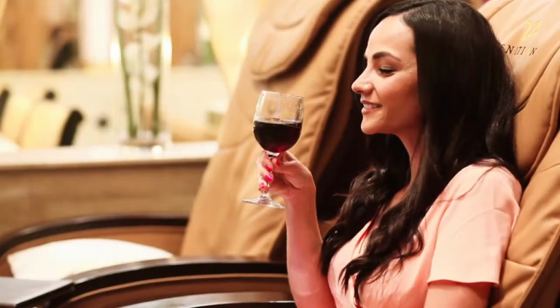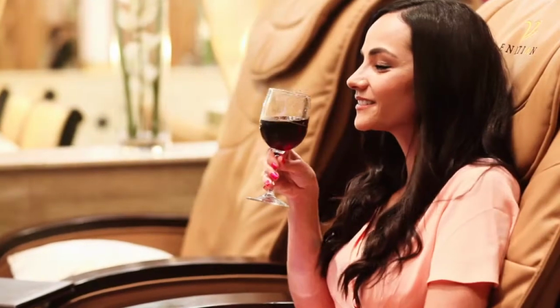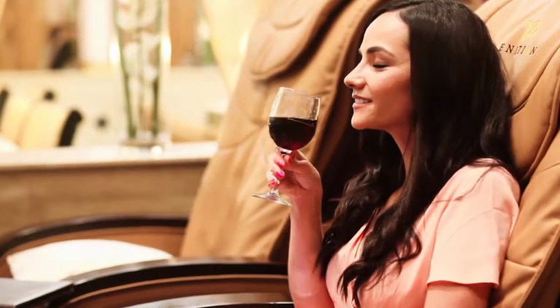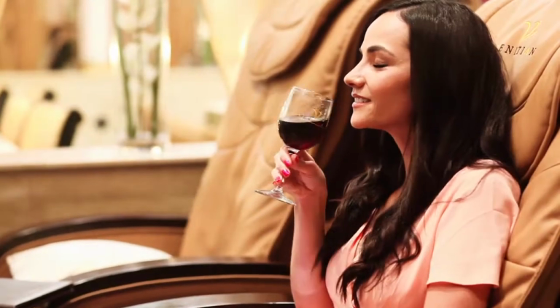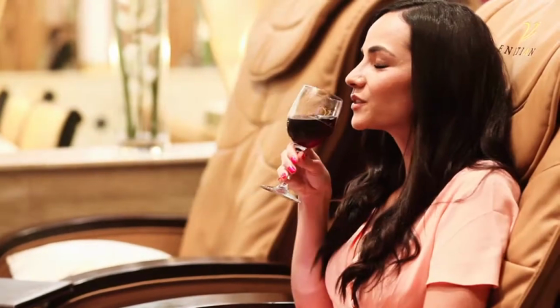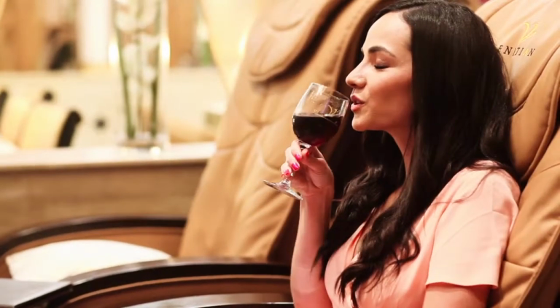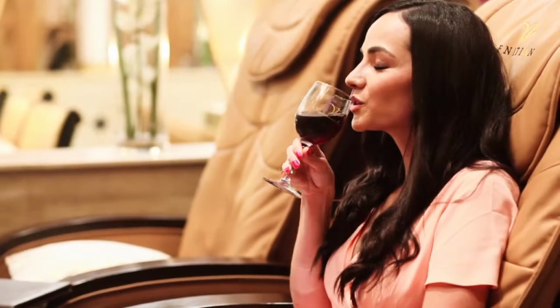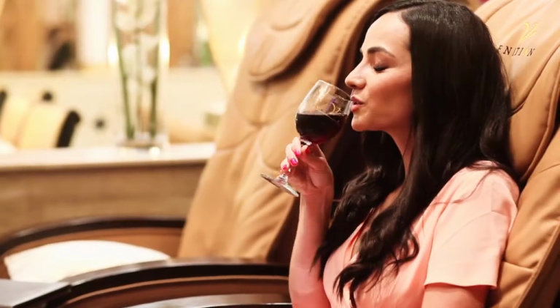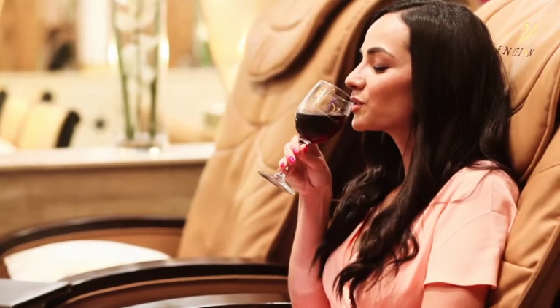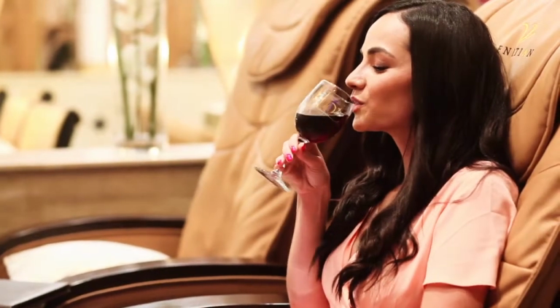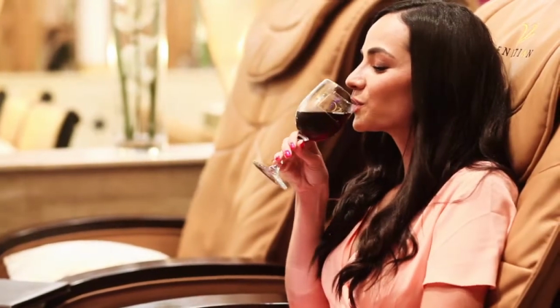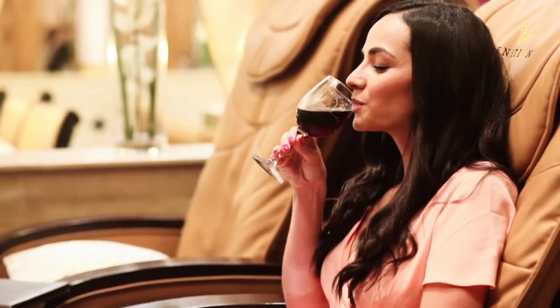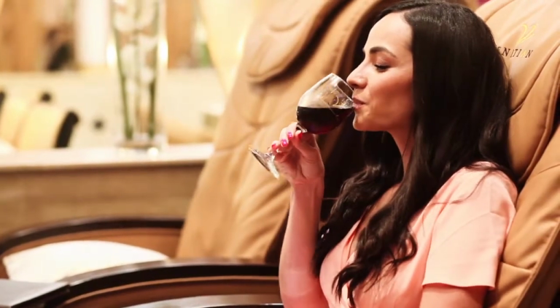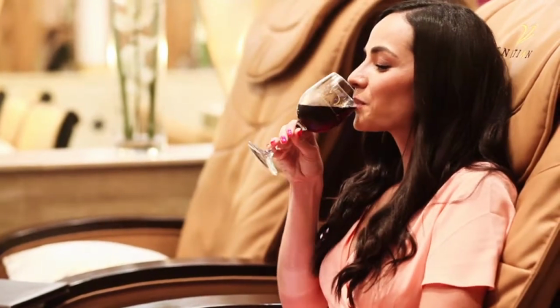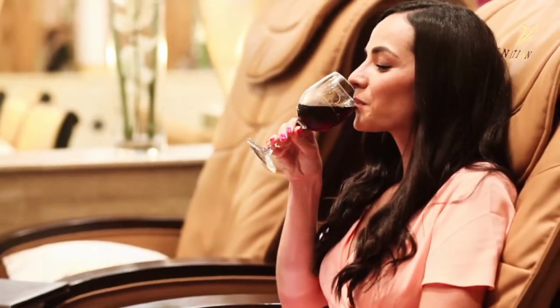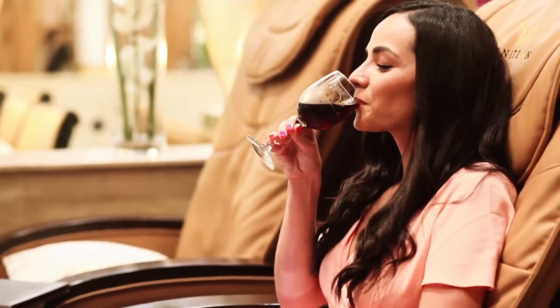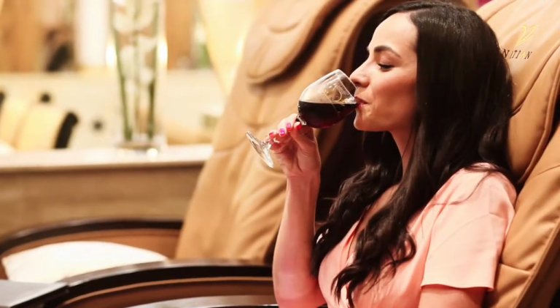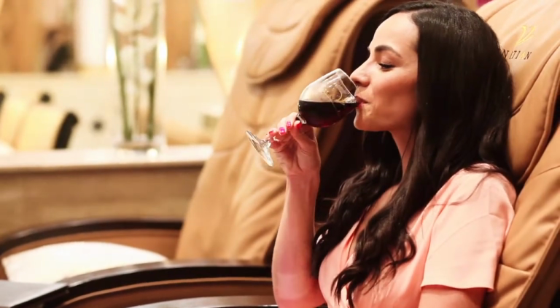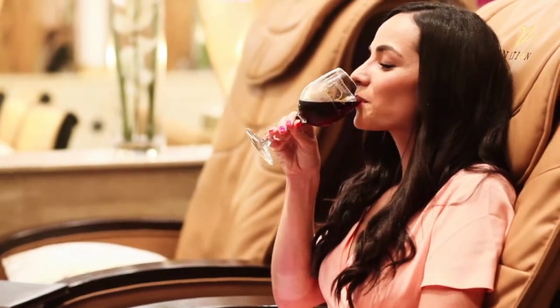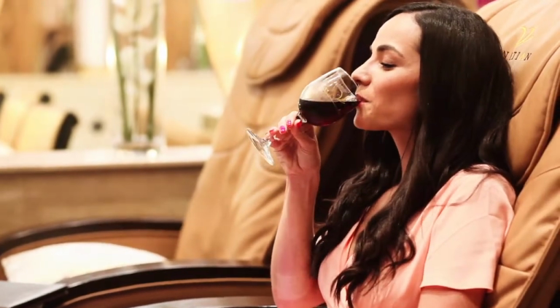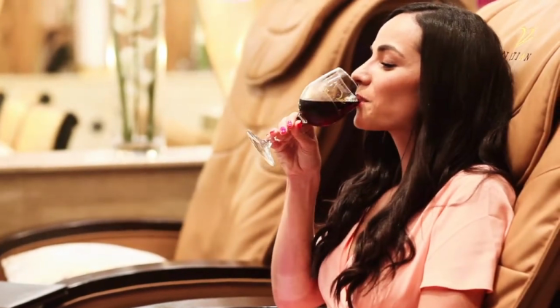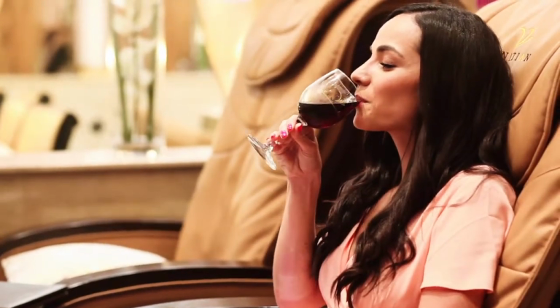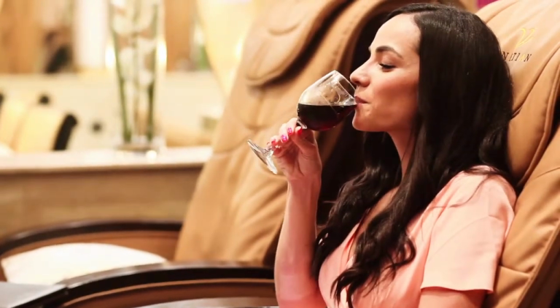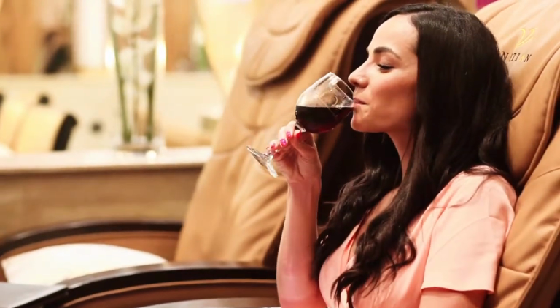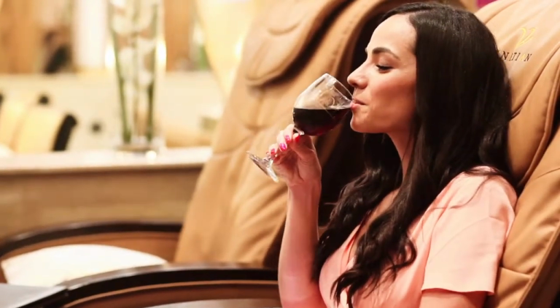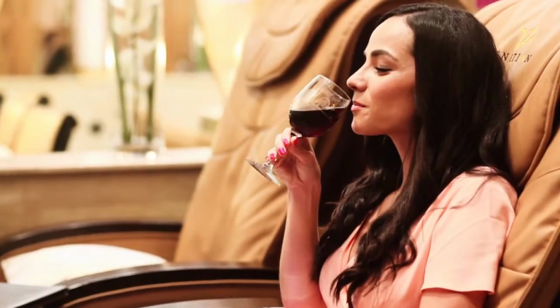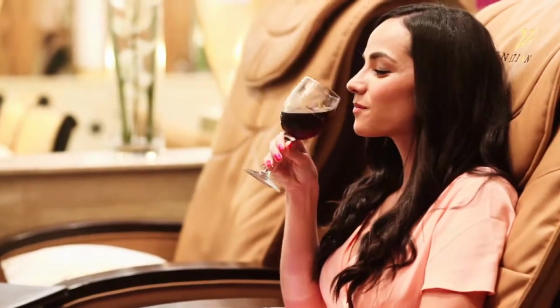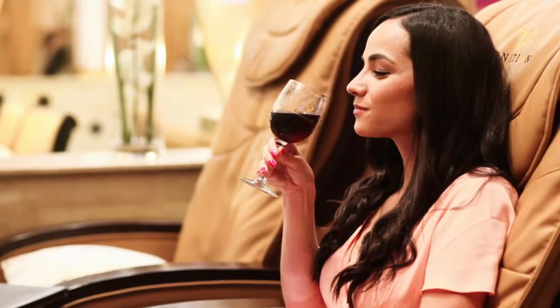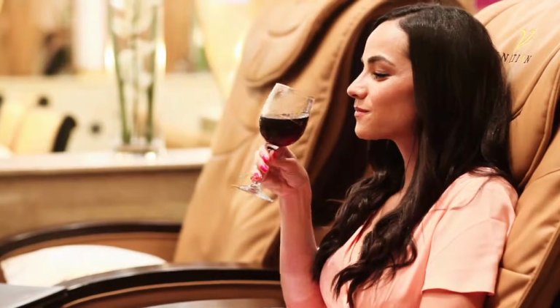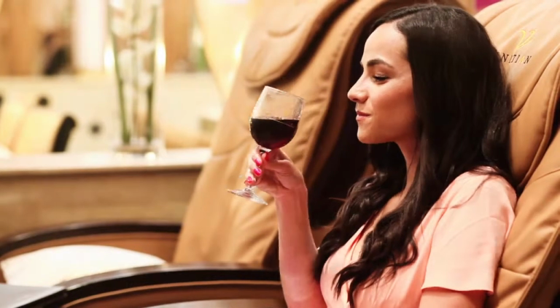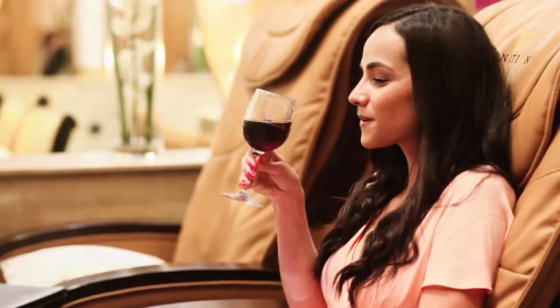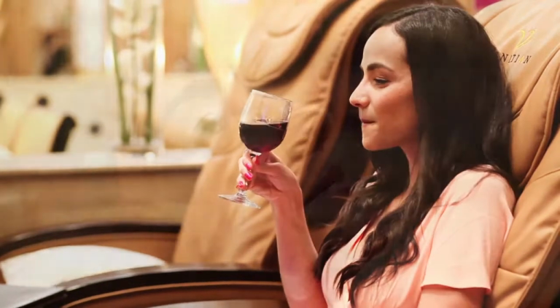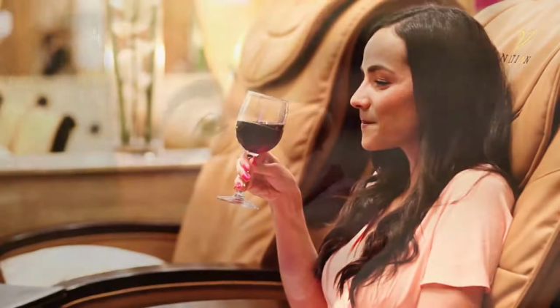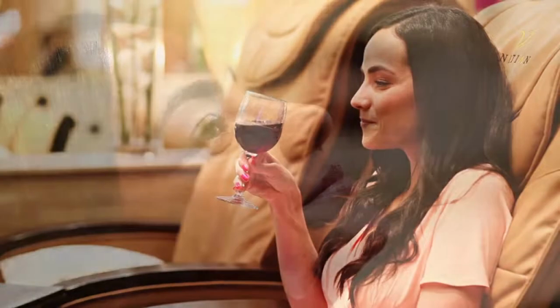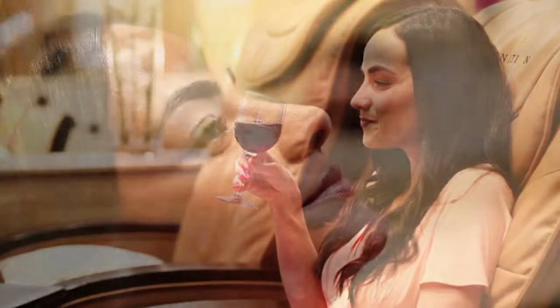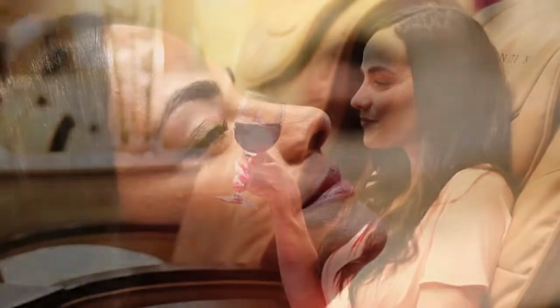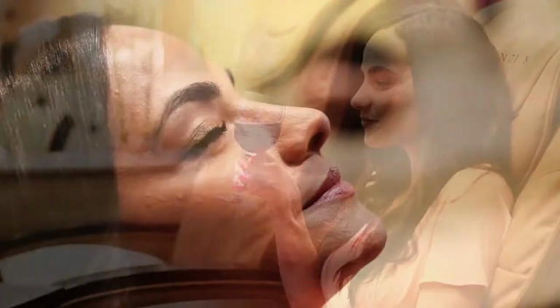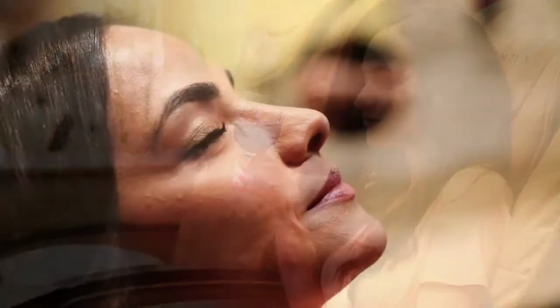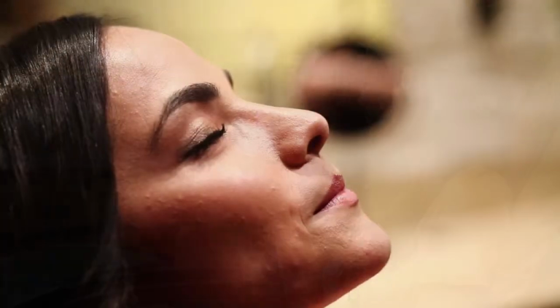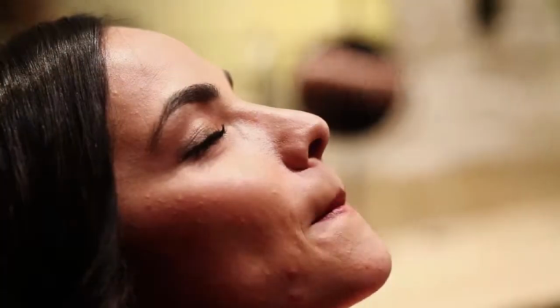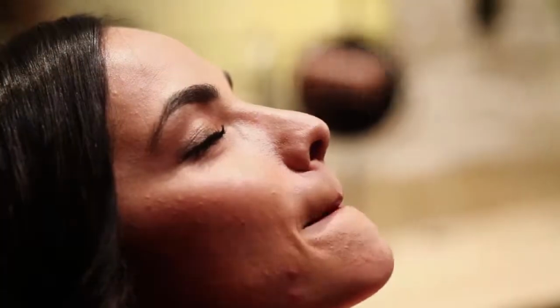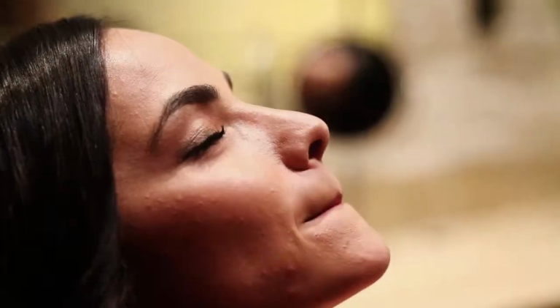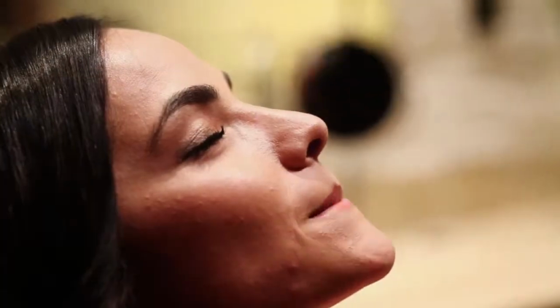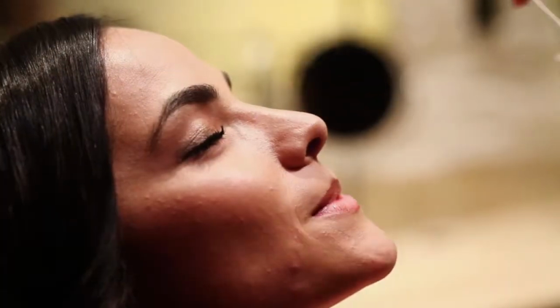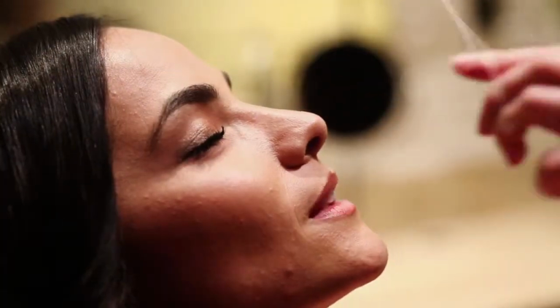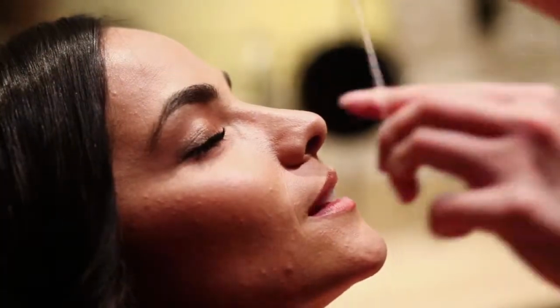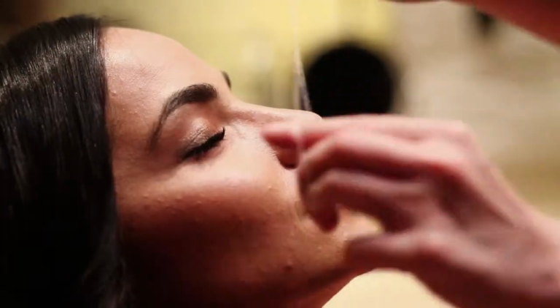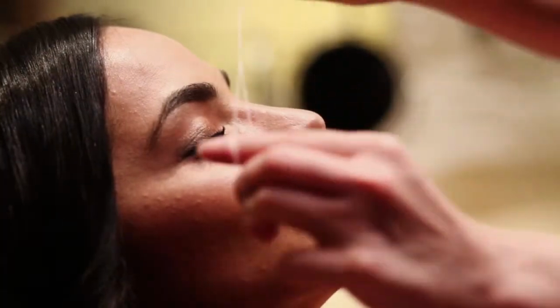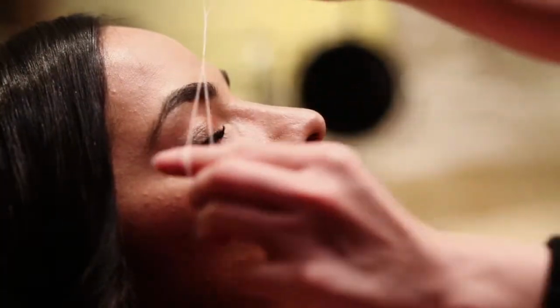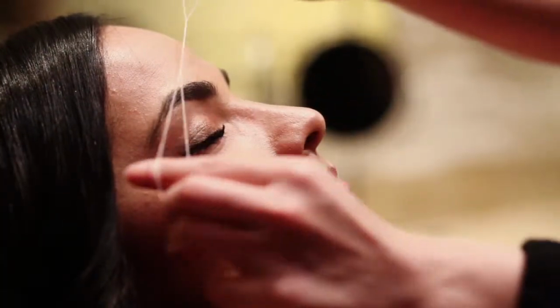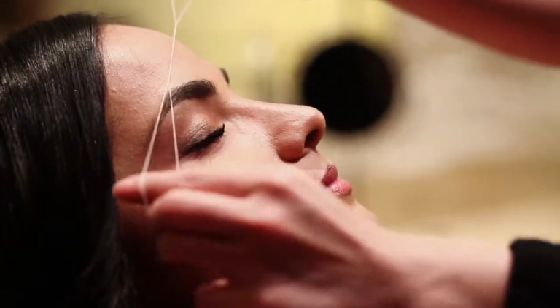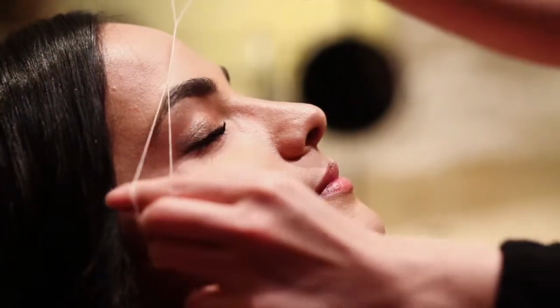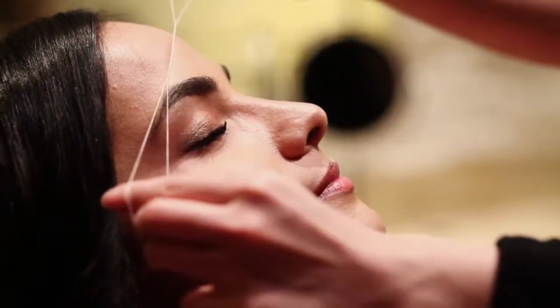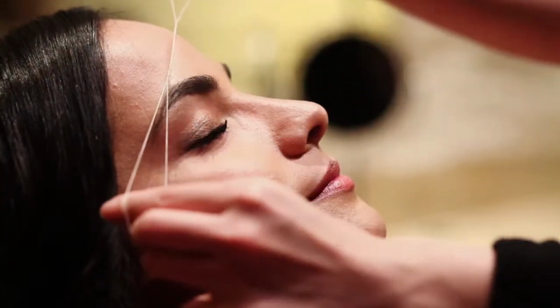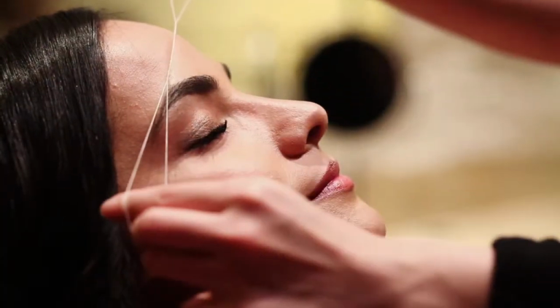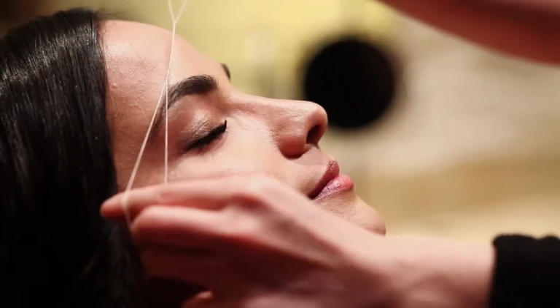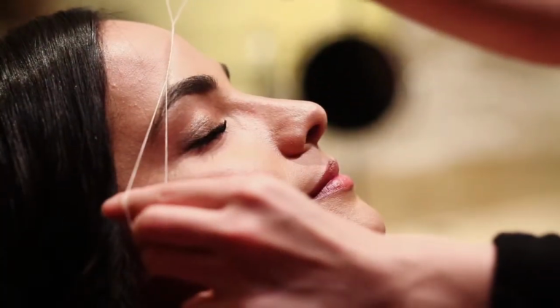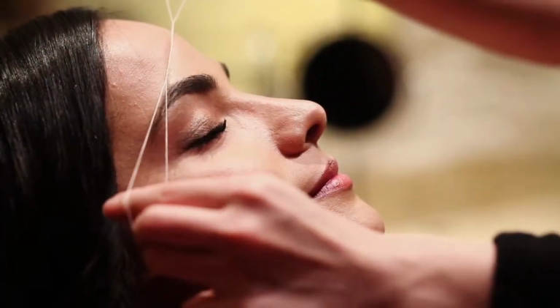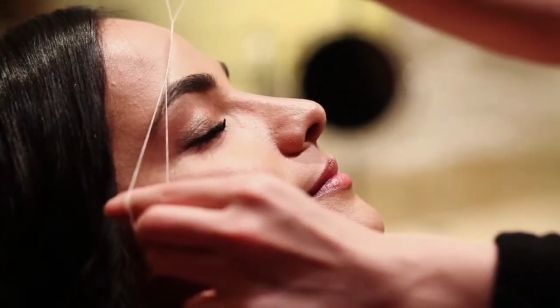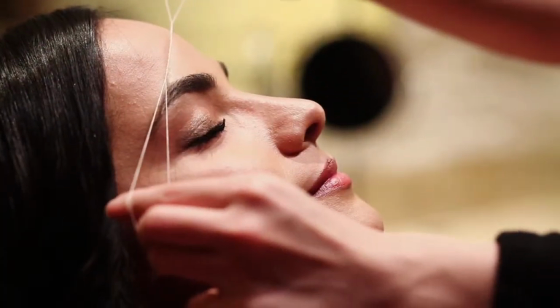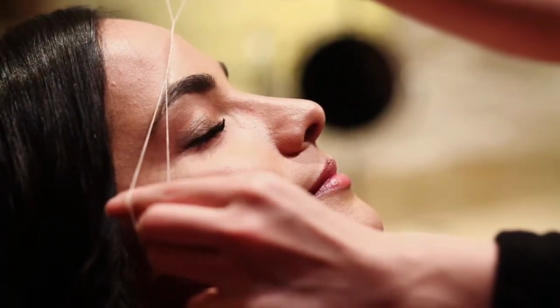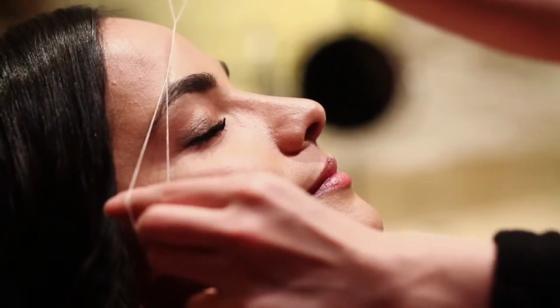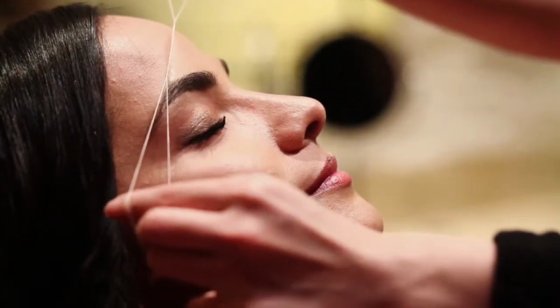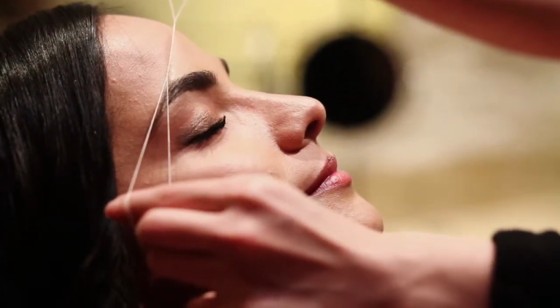Well, I can't have a mani pedi without getting wine too. While I'm here, I decided to thread my eyebrows too.